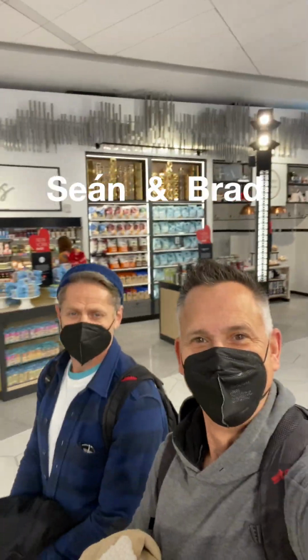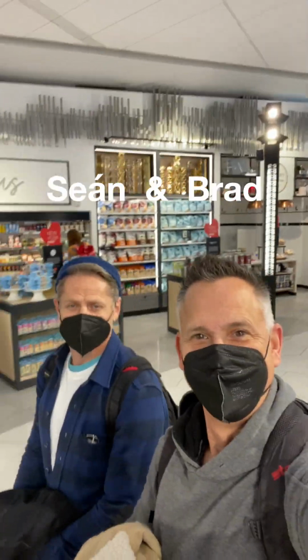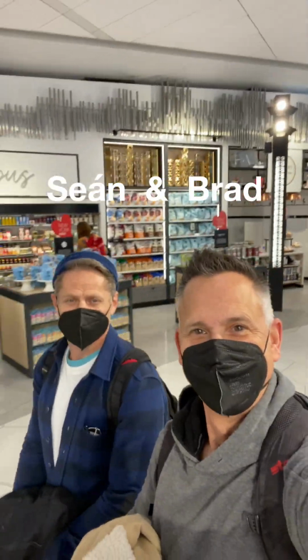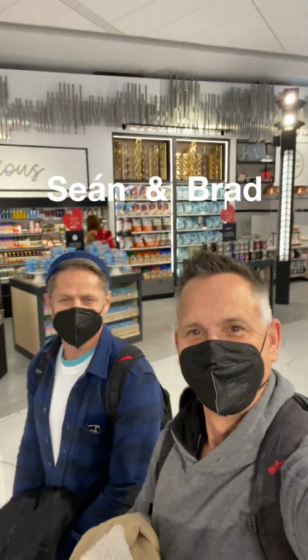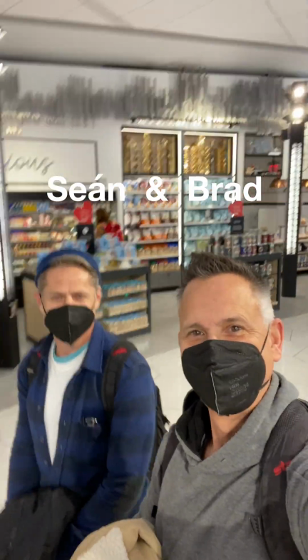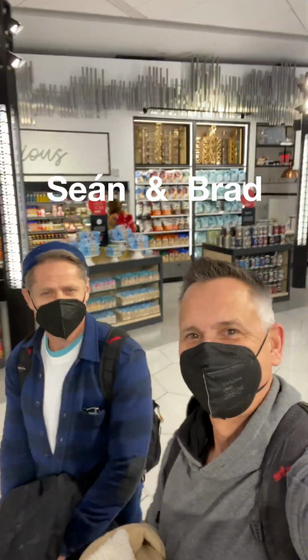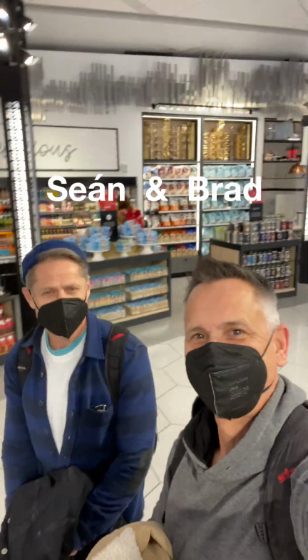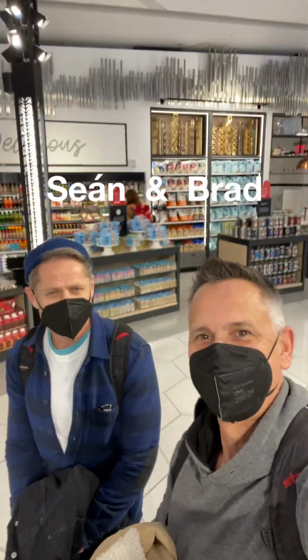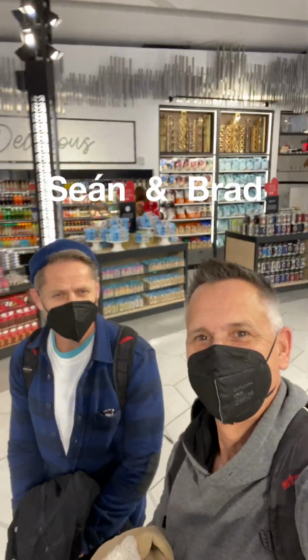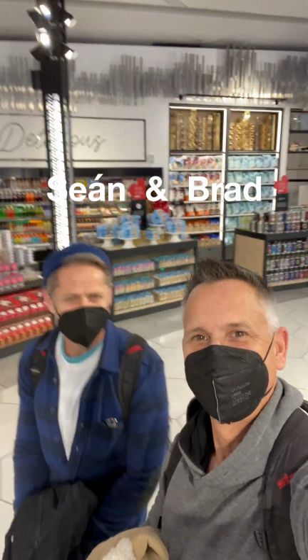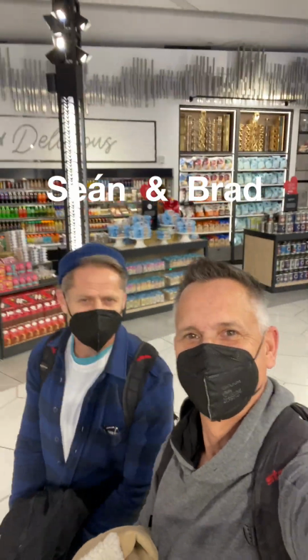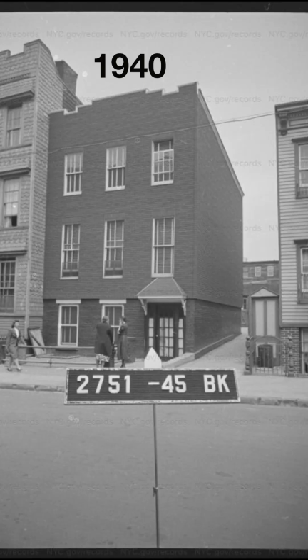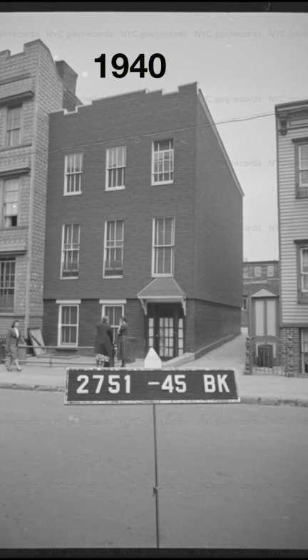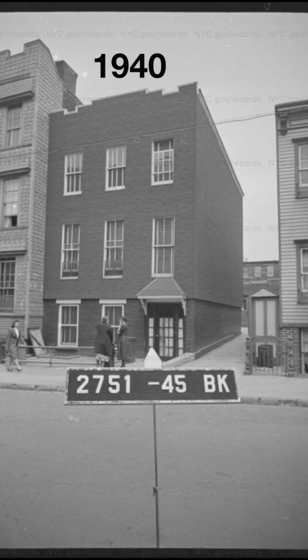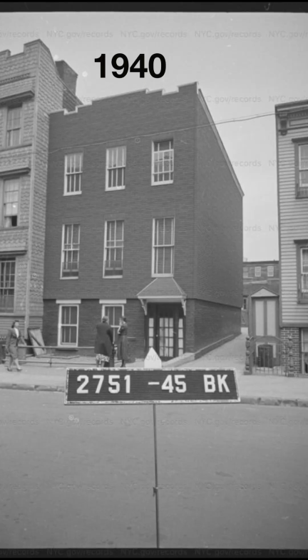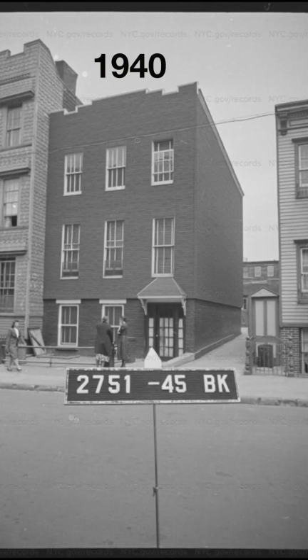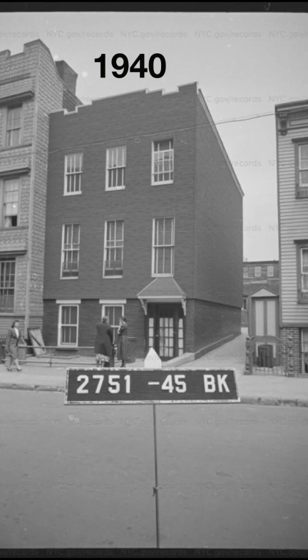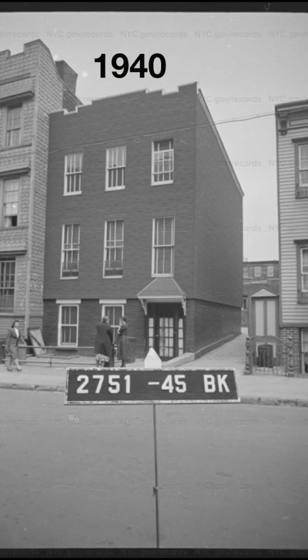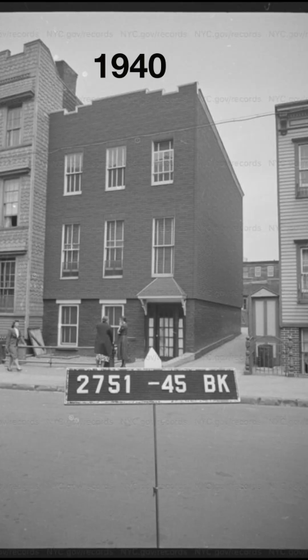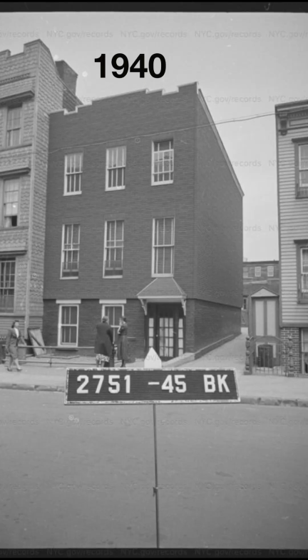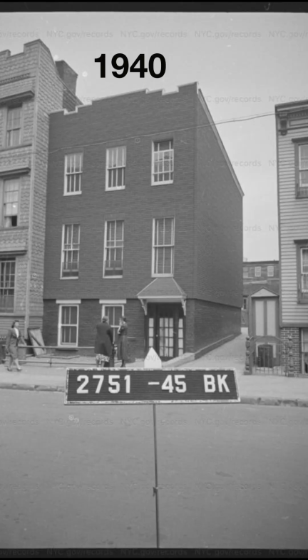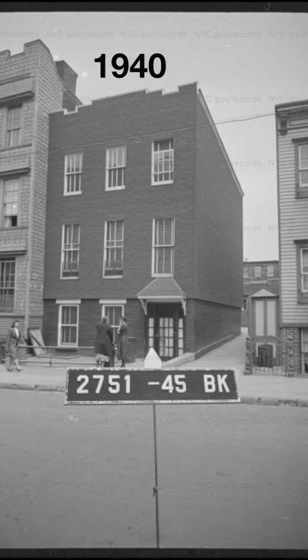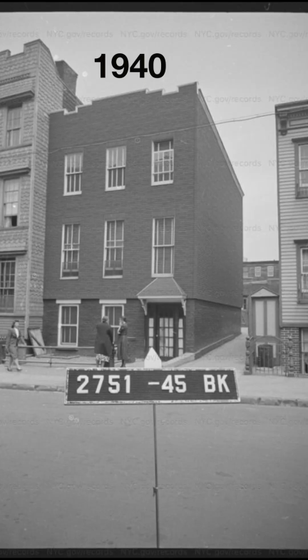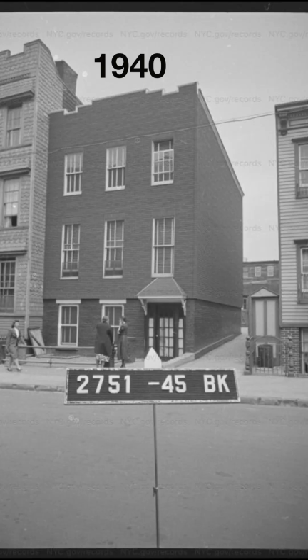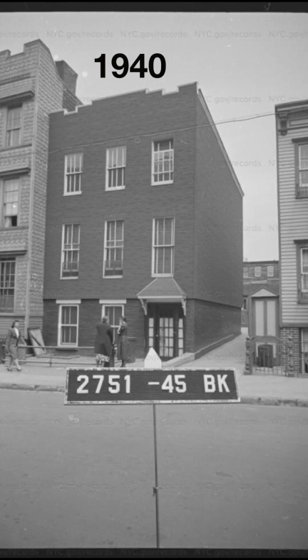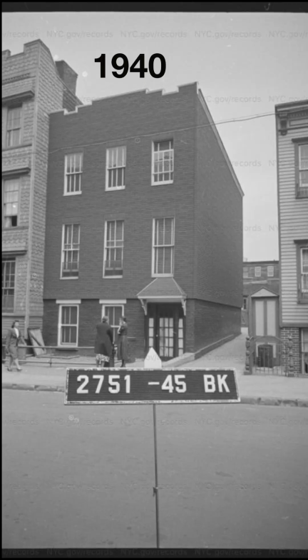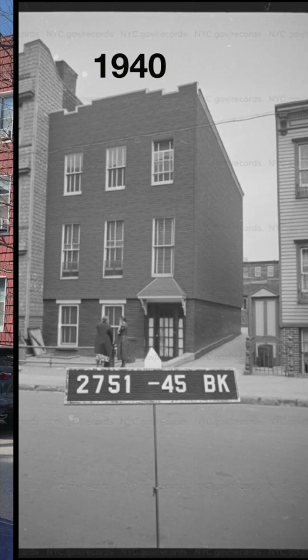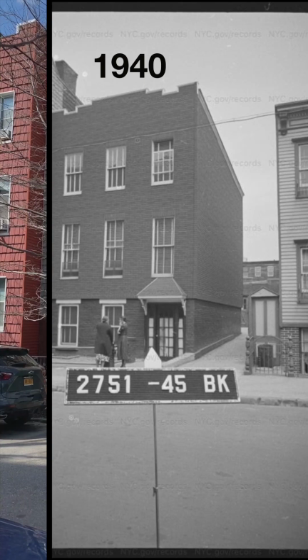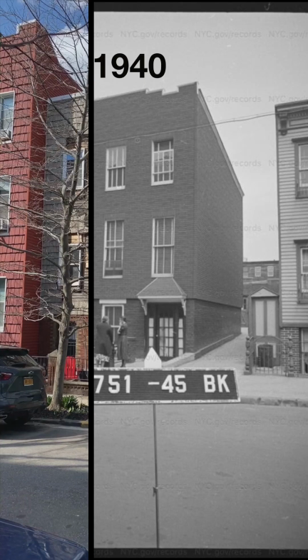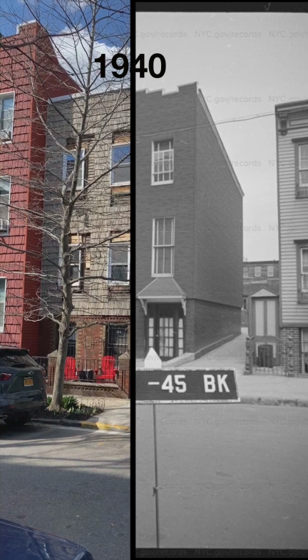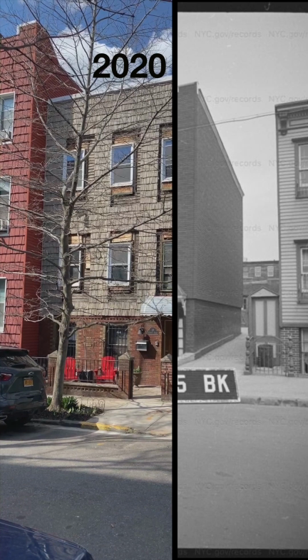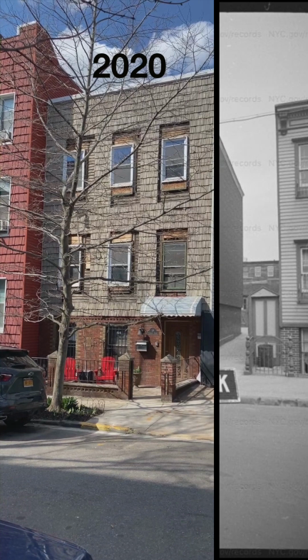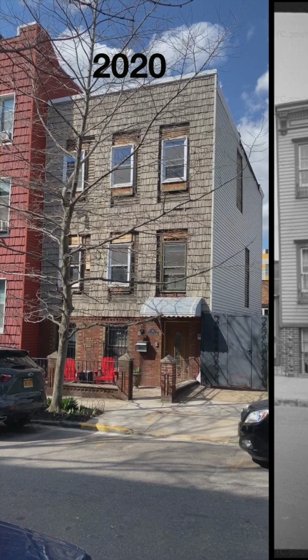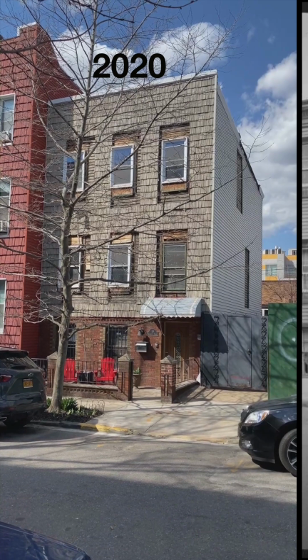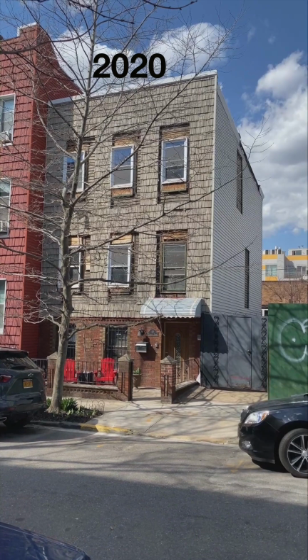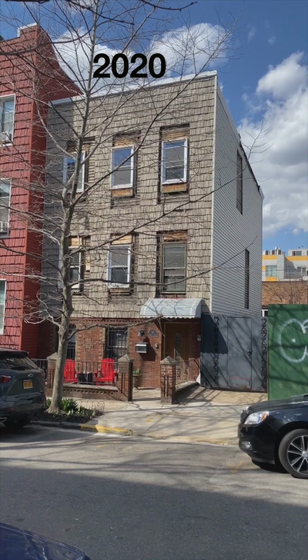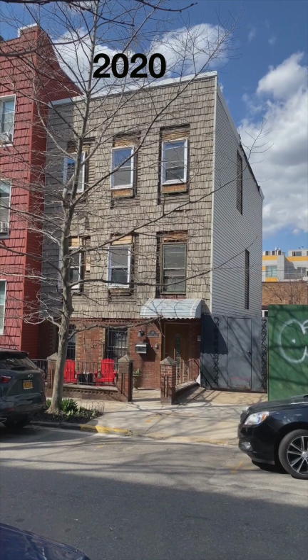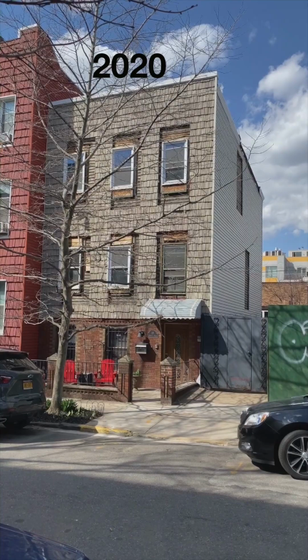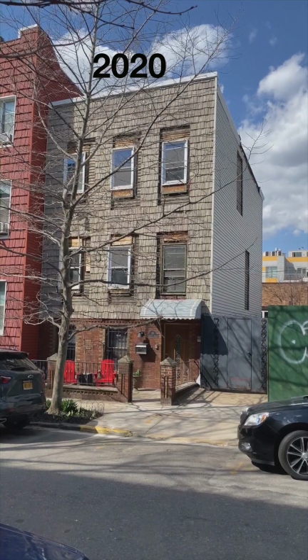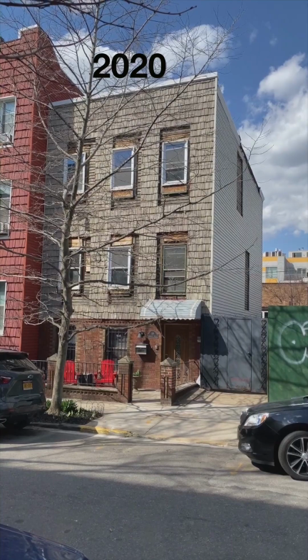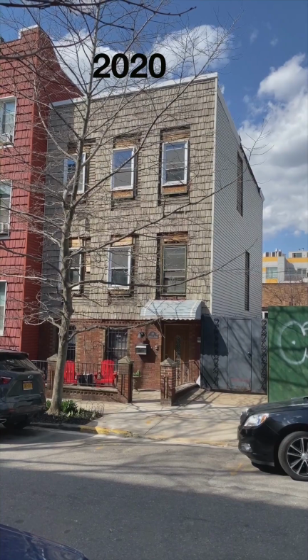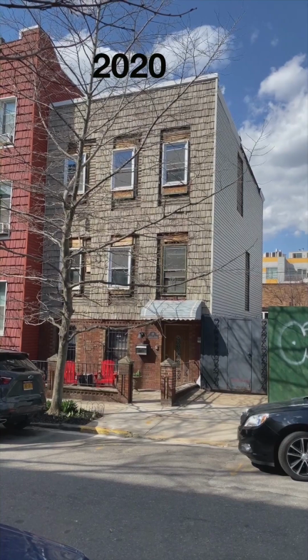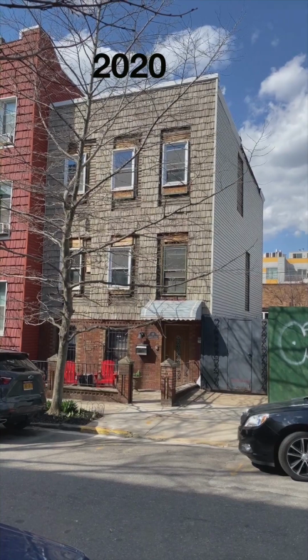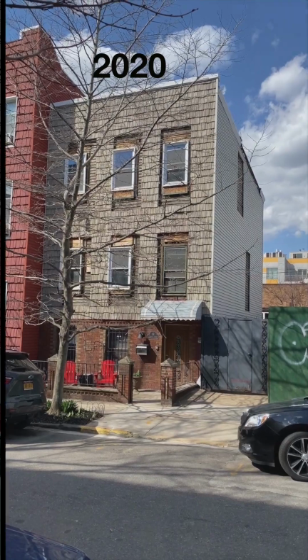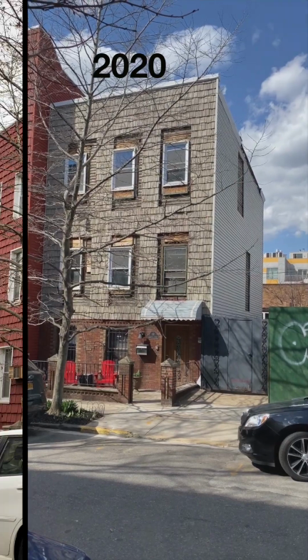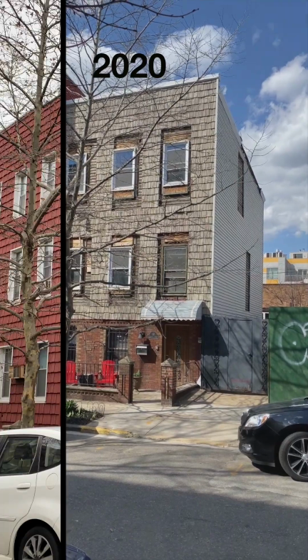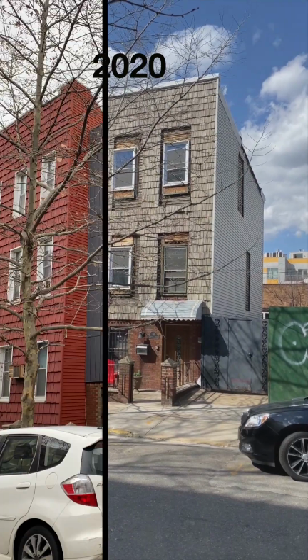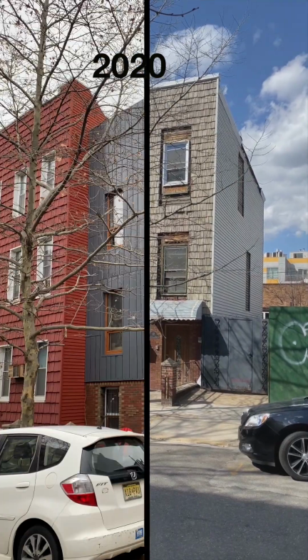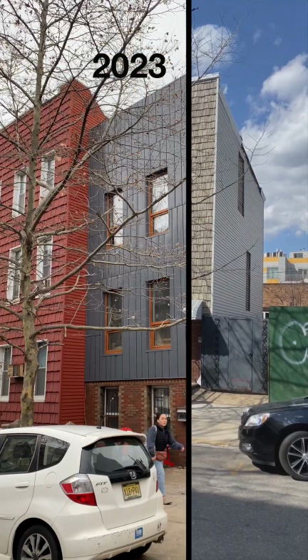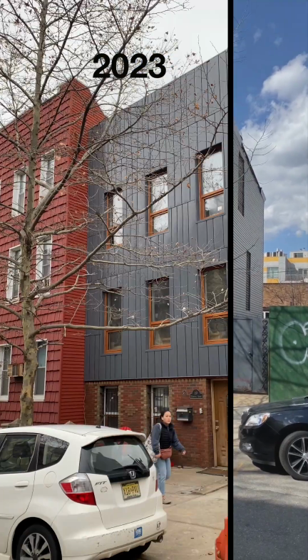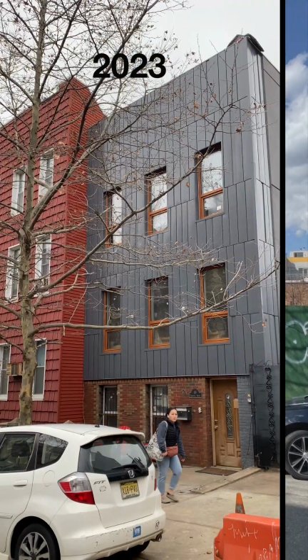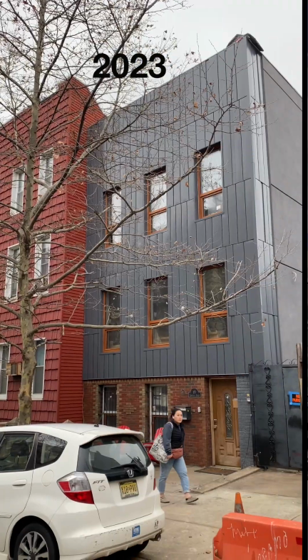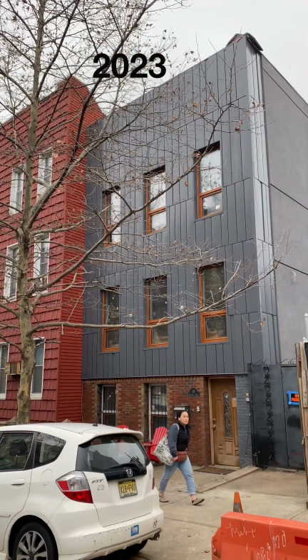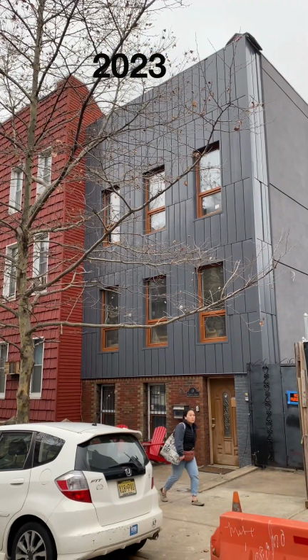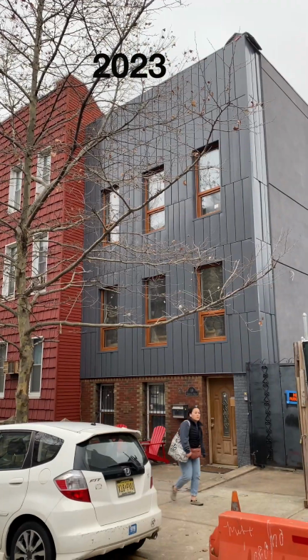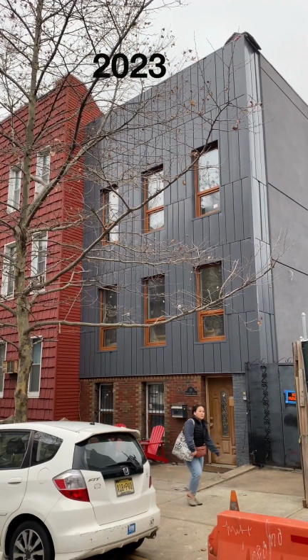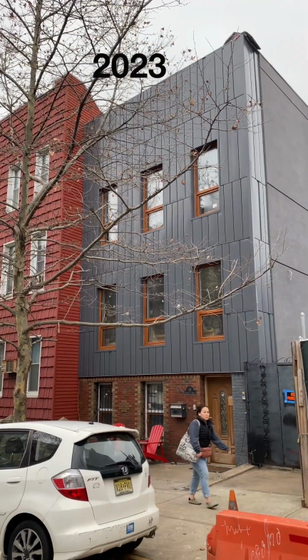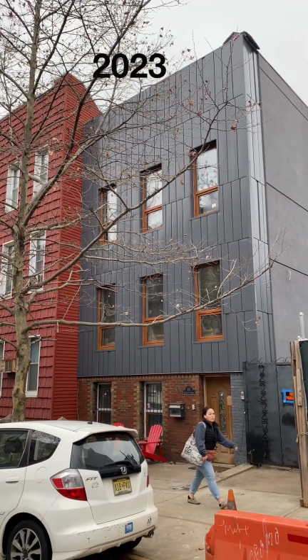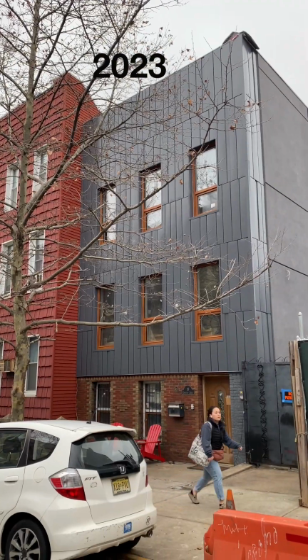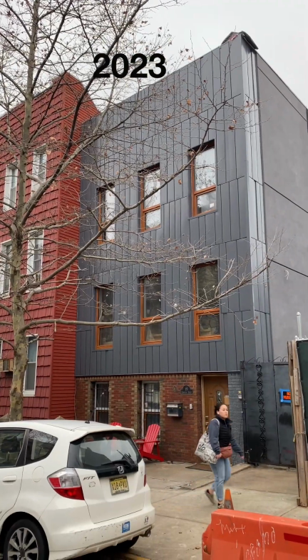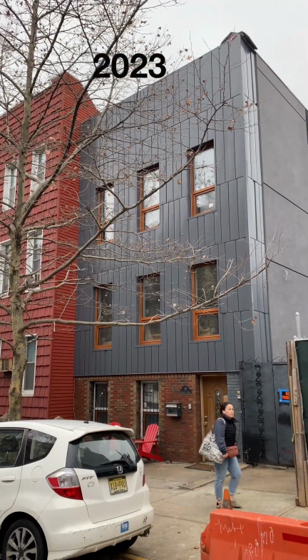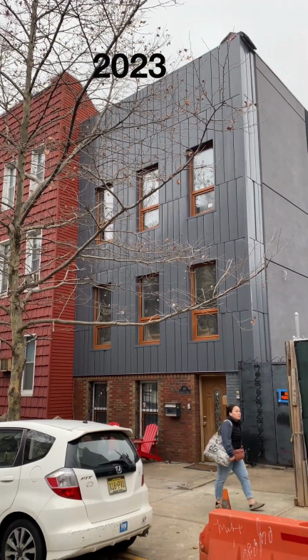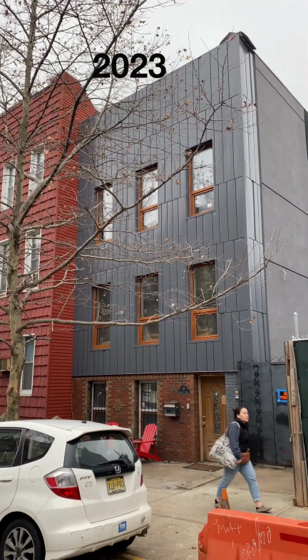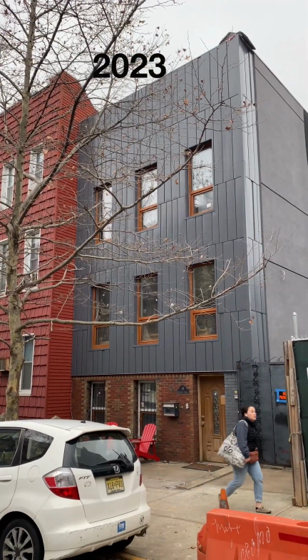My husband and I have been doing a gut renovation on our old townhouse in Brooklyn, and it's taking forever. But we are making progress.